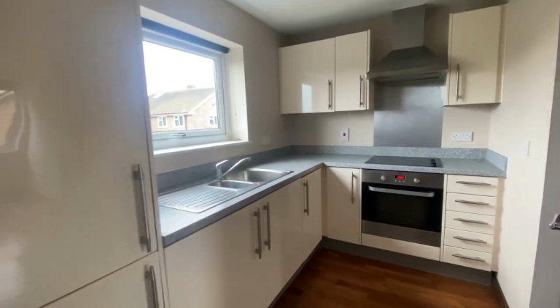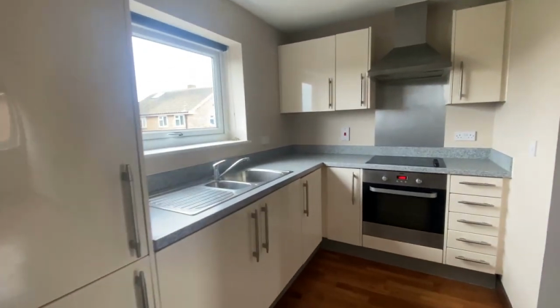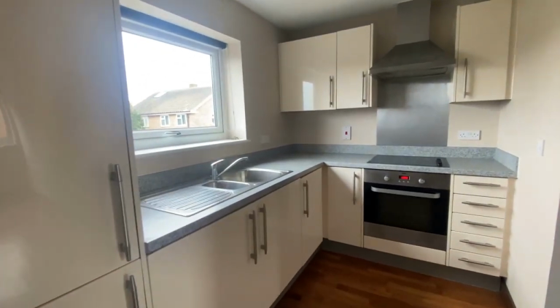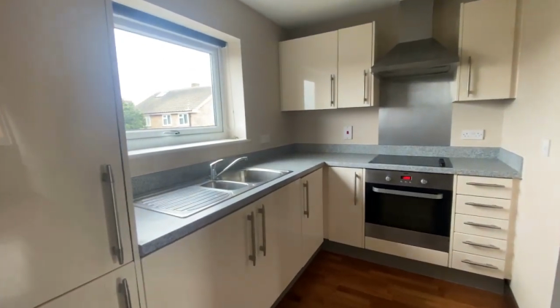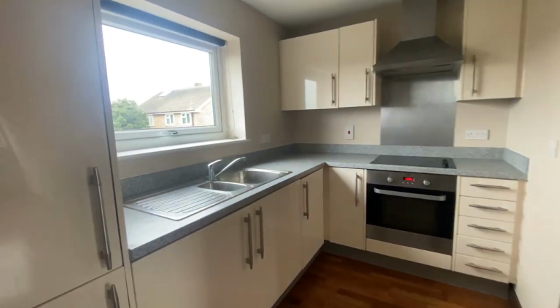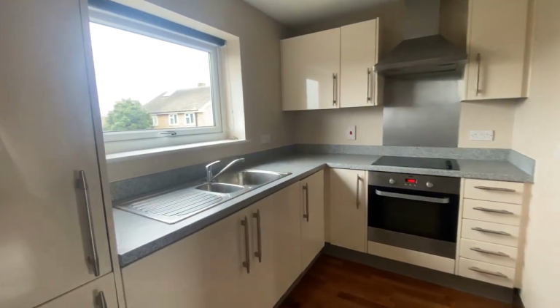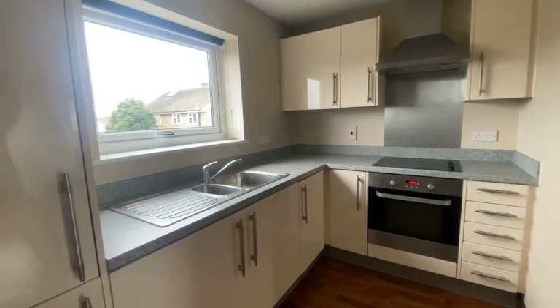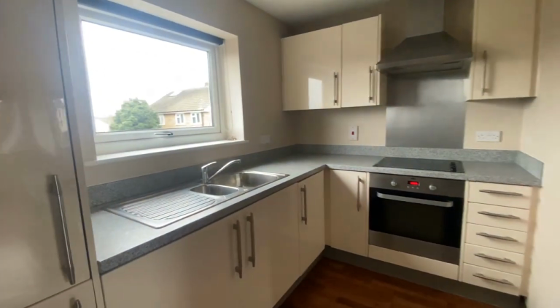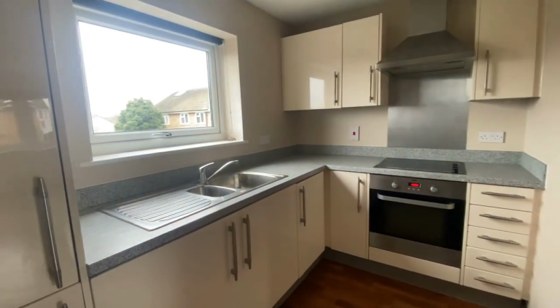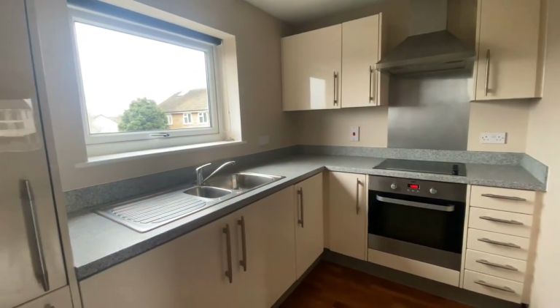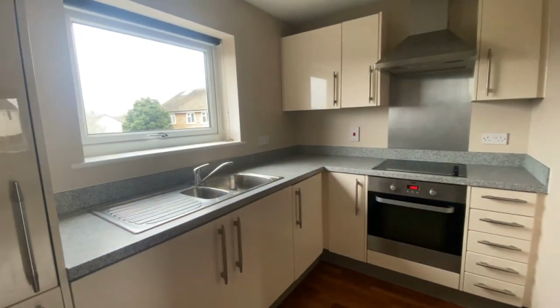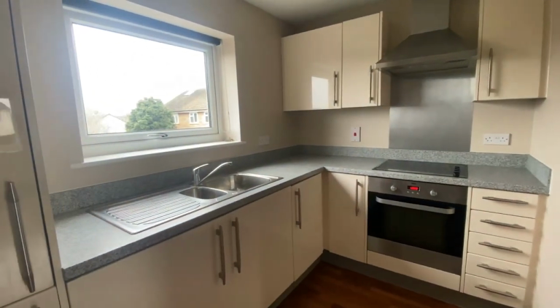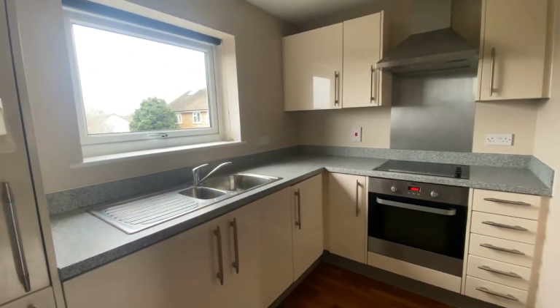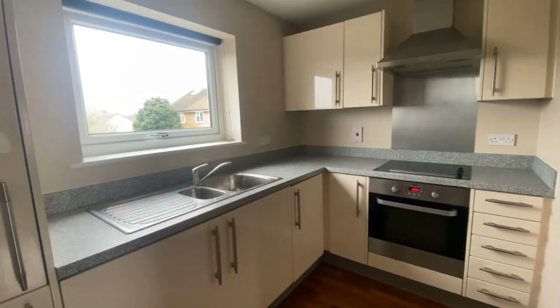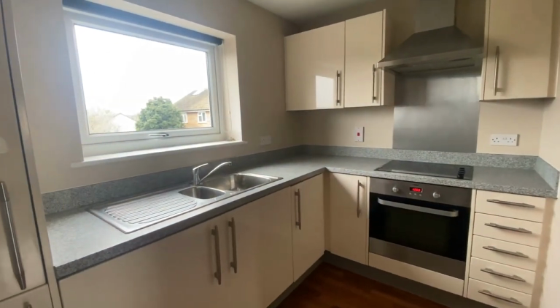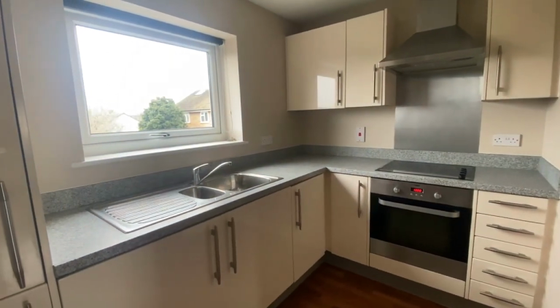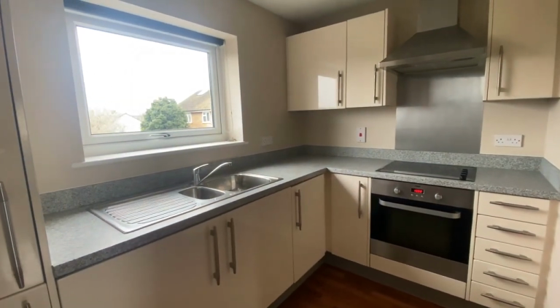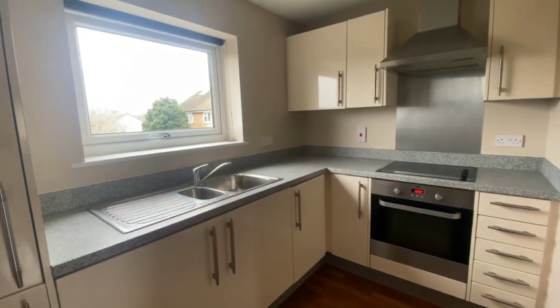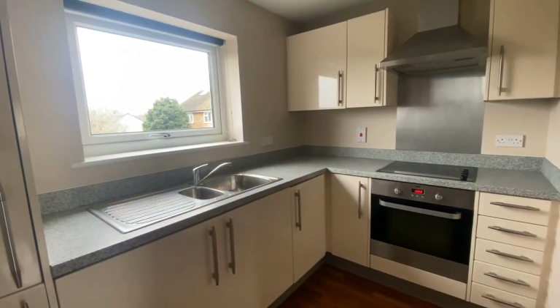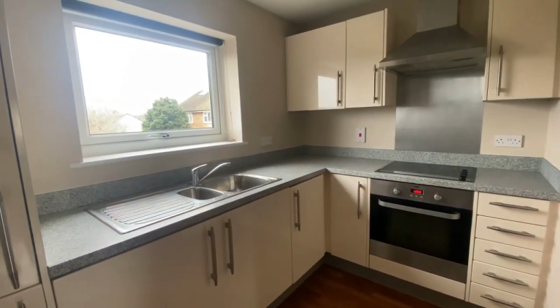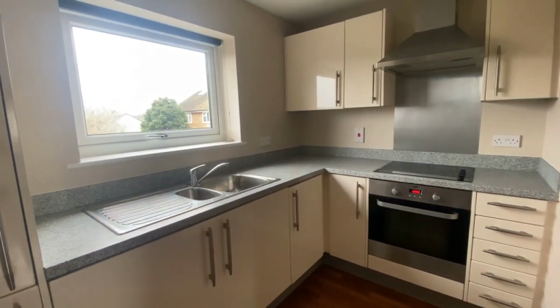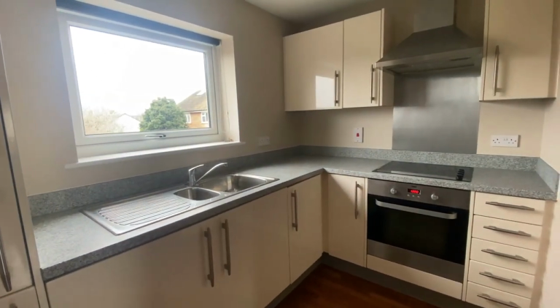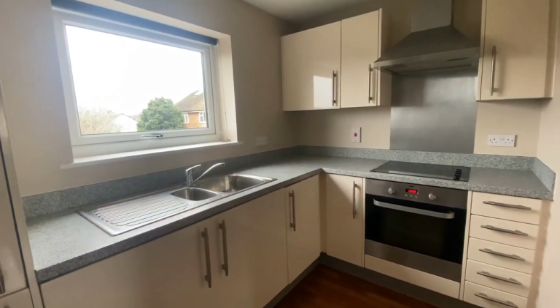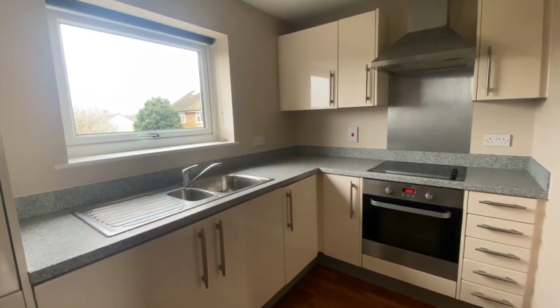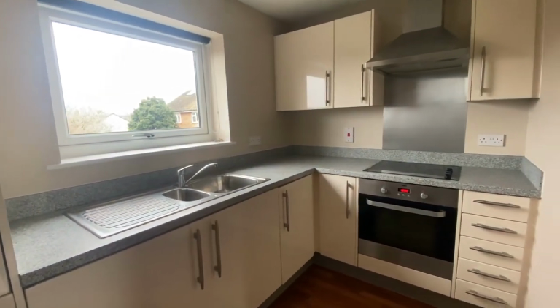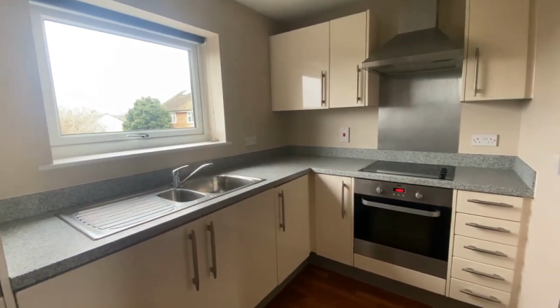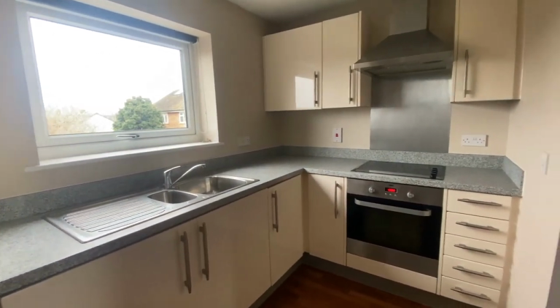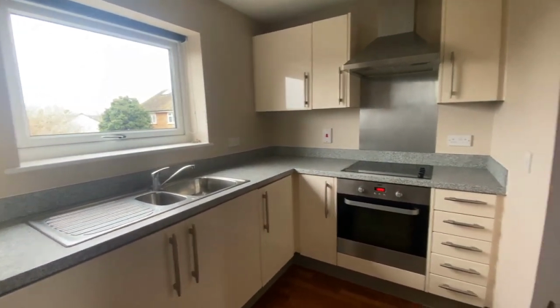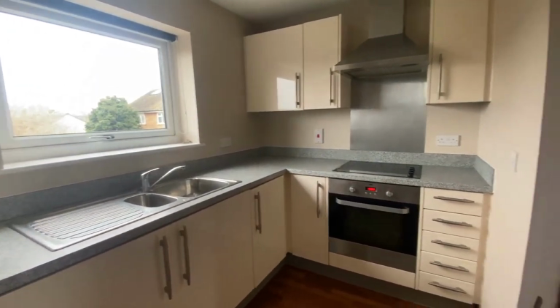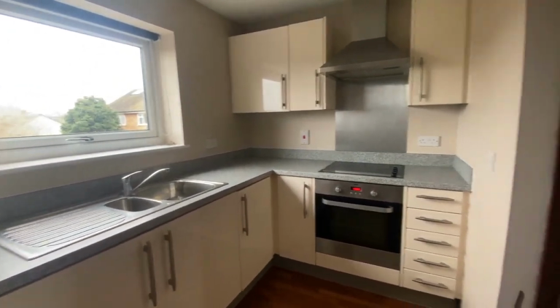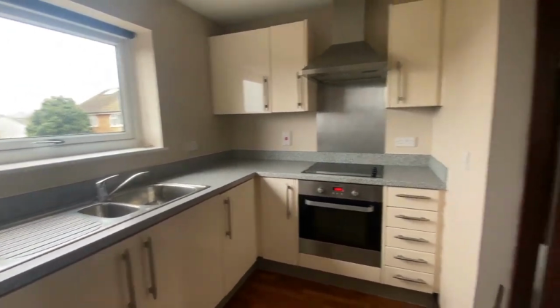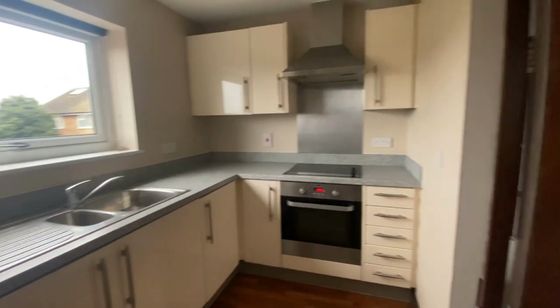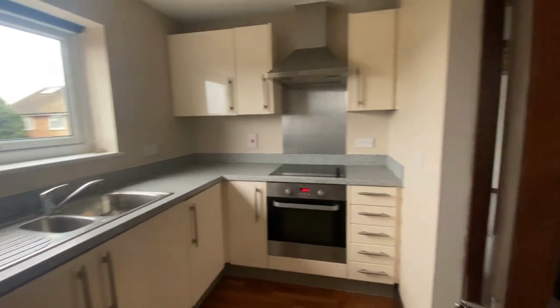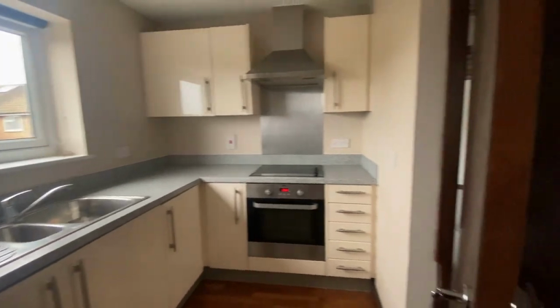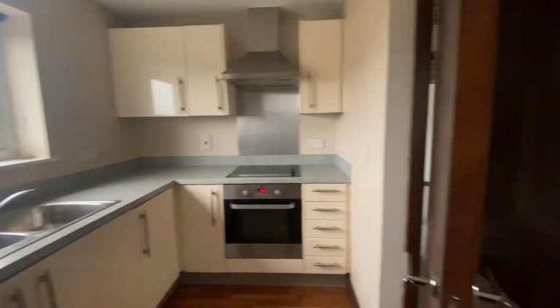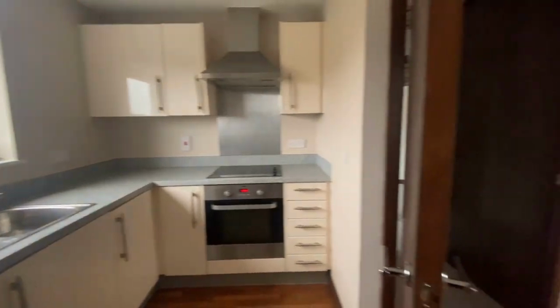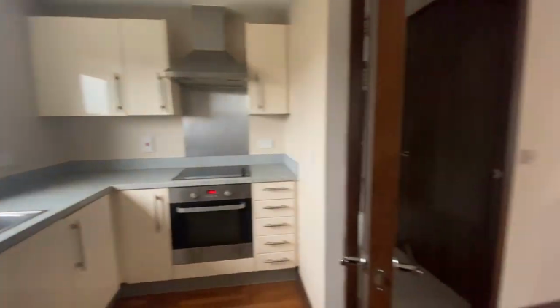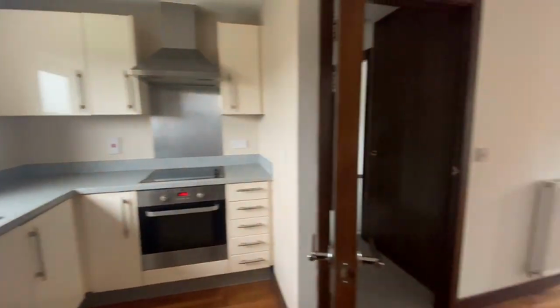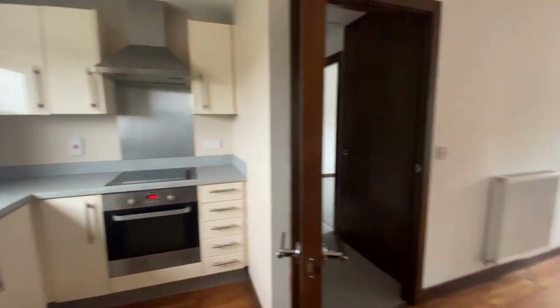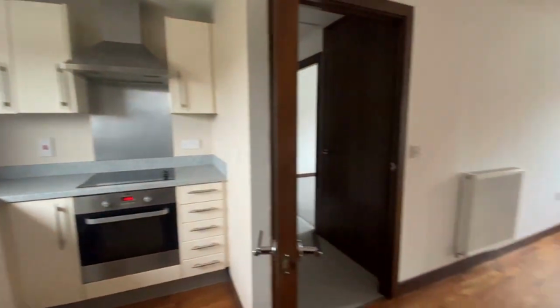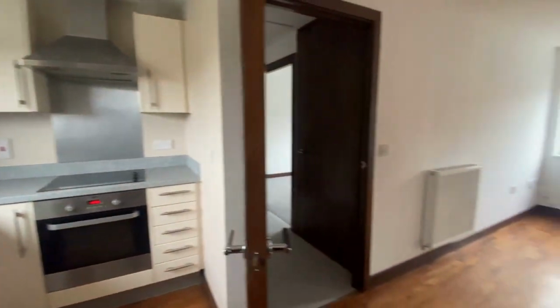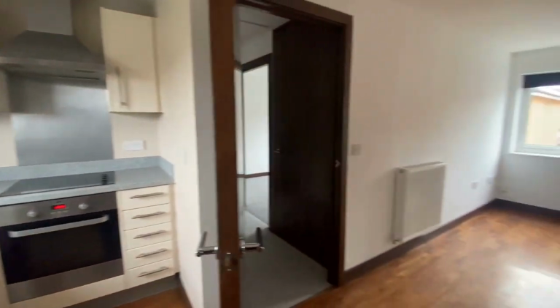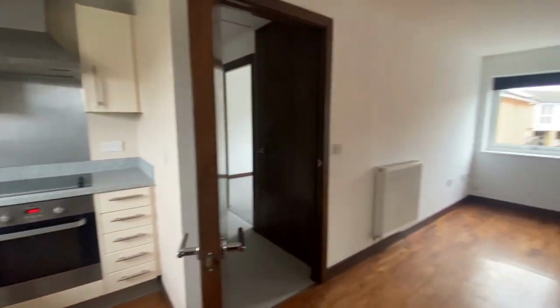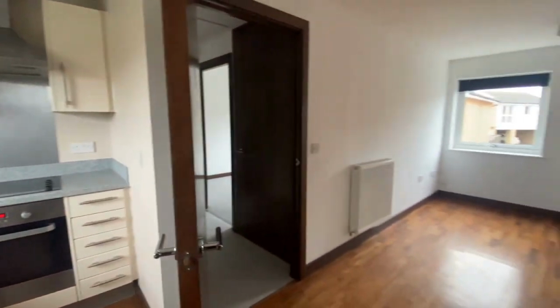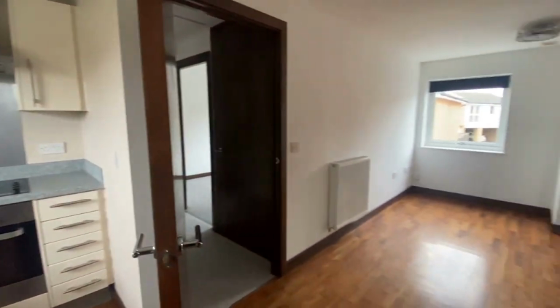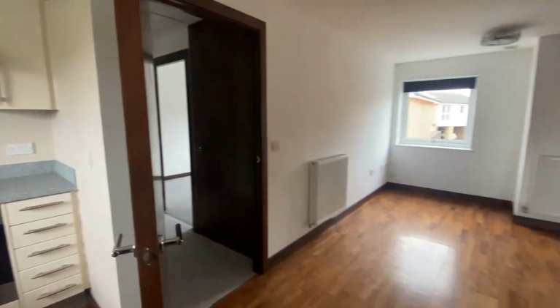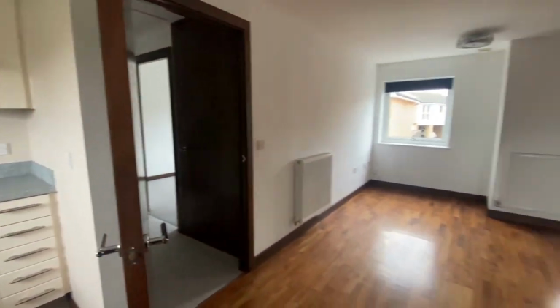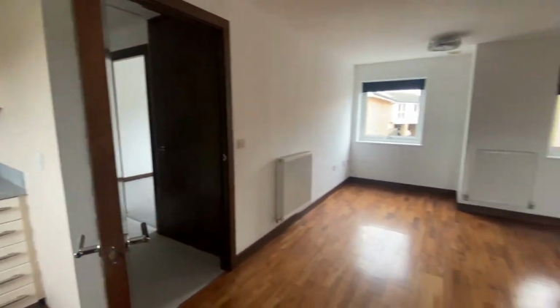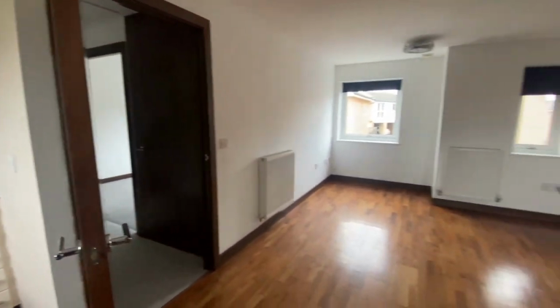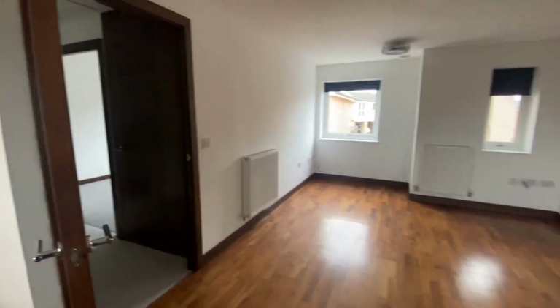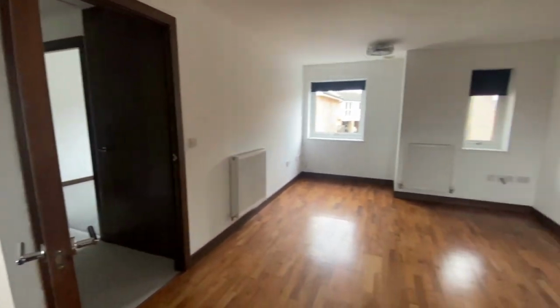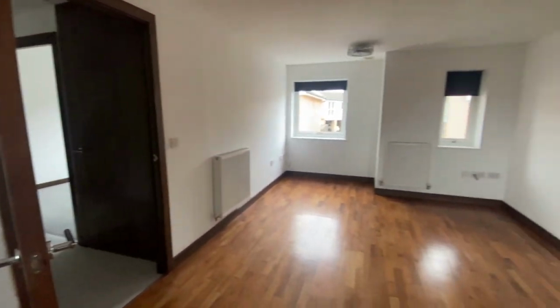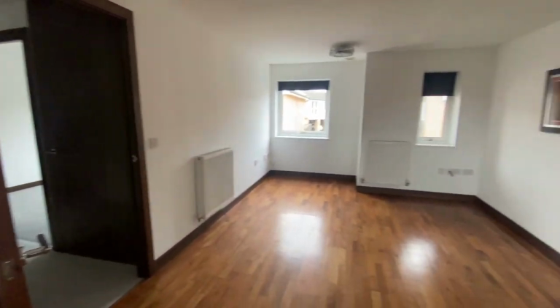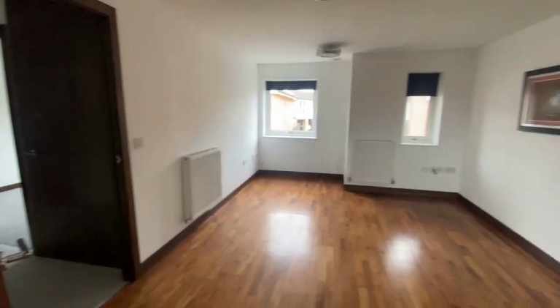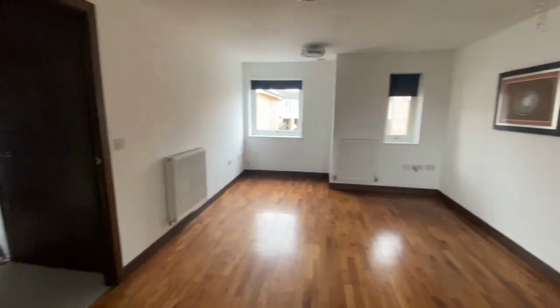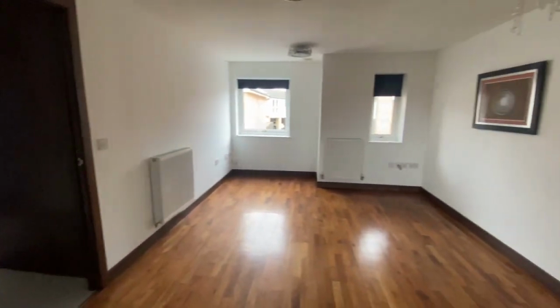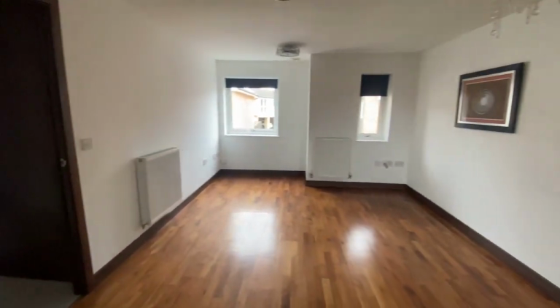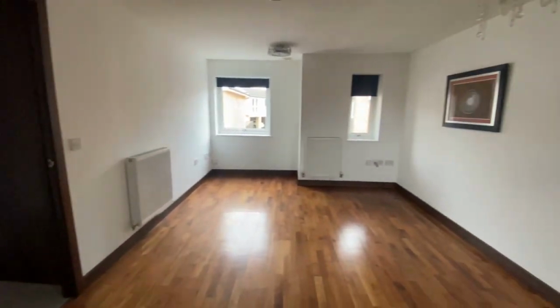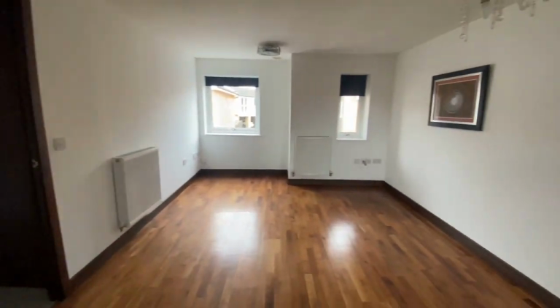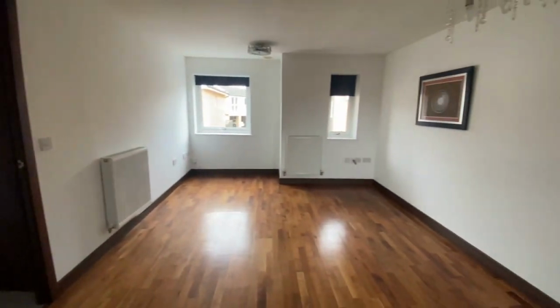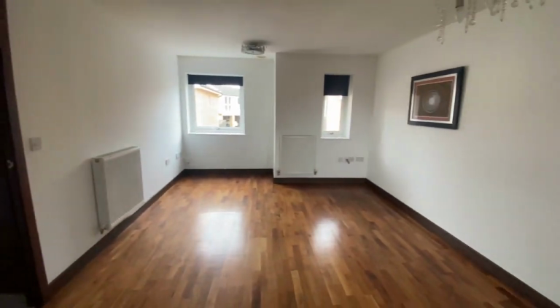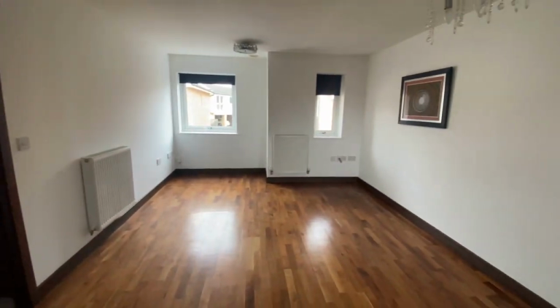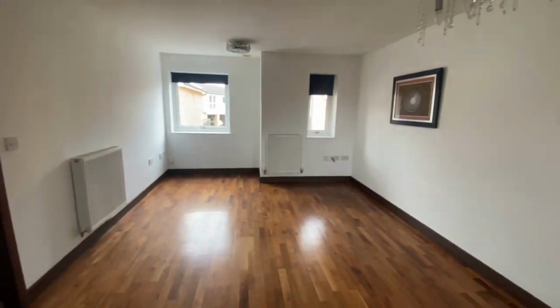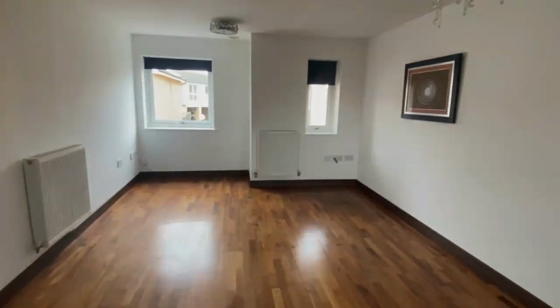I really do hope that you've enjoyed taking a look at the property with us today. If you like the way that we're presenting our properties in these video tours, why not give us a call today to book your own free valuation.